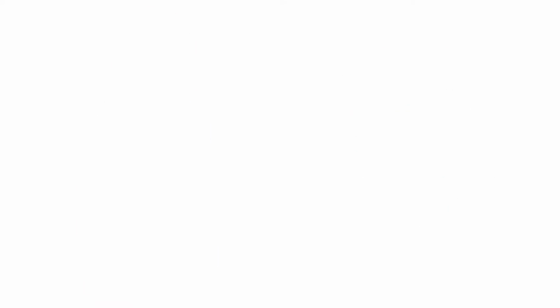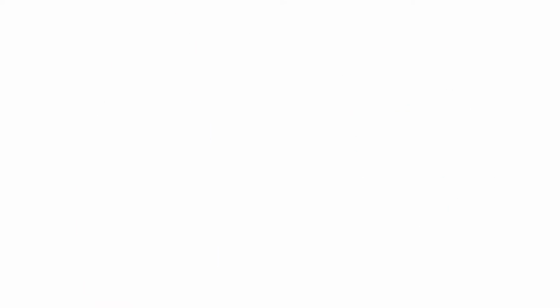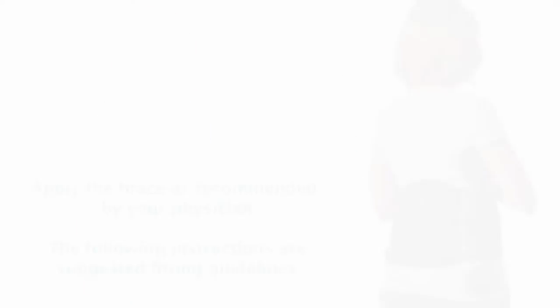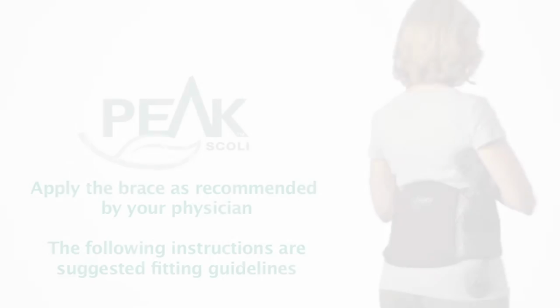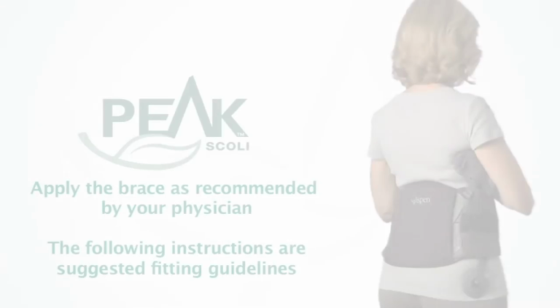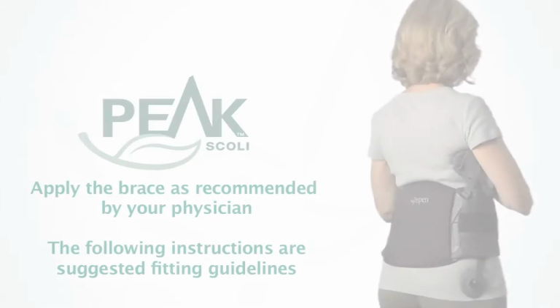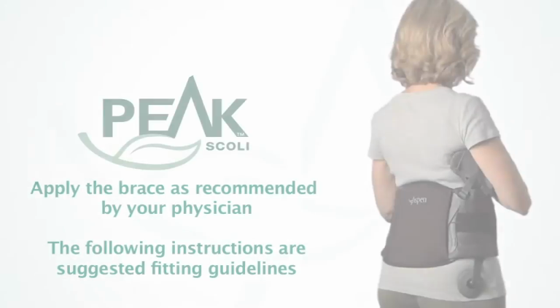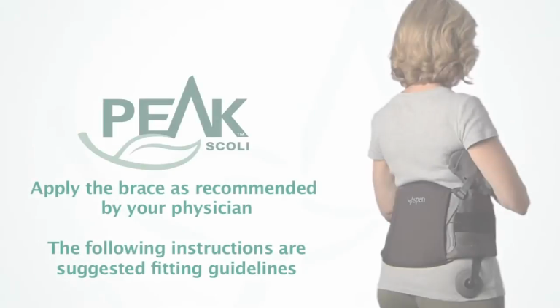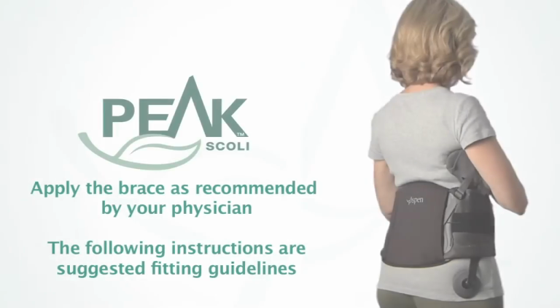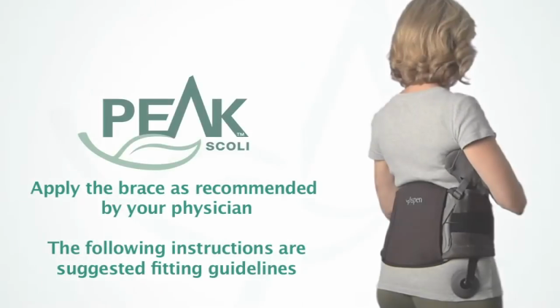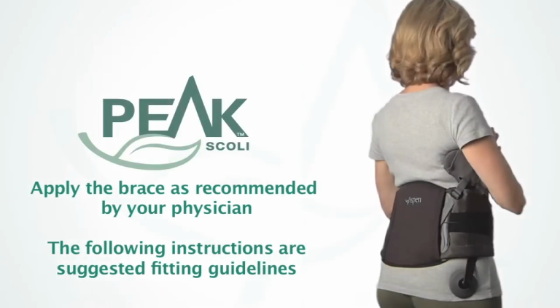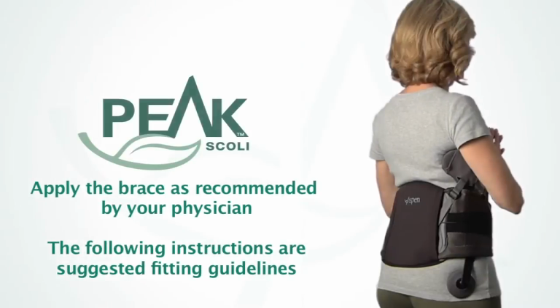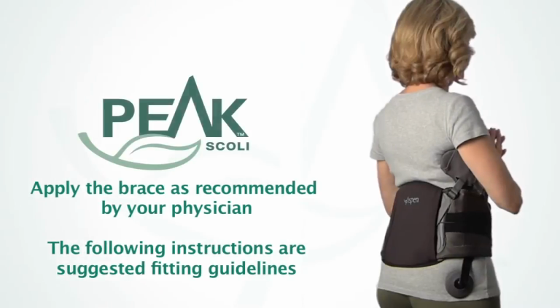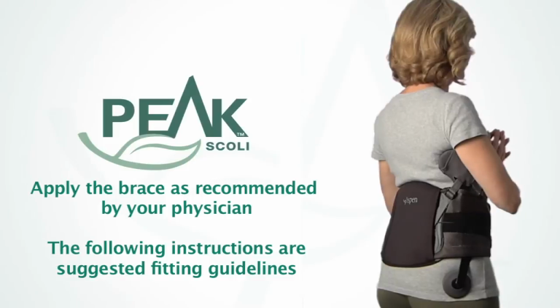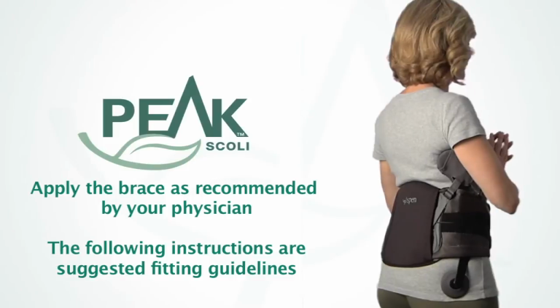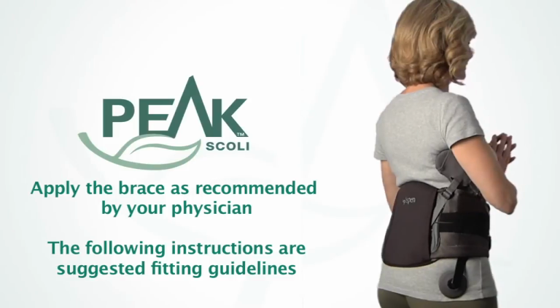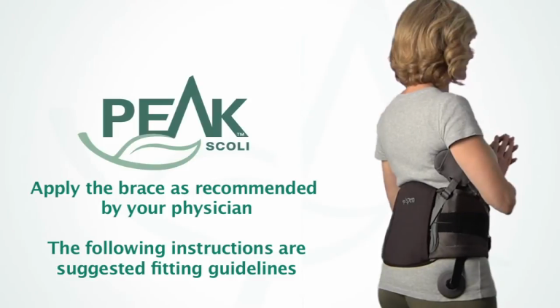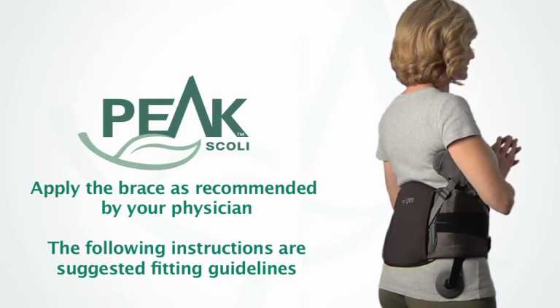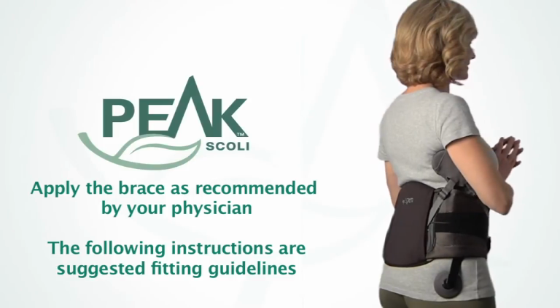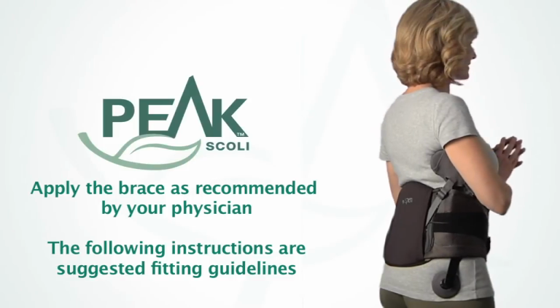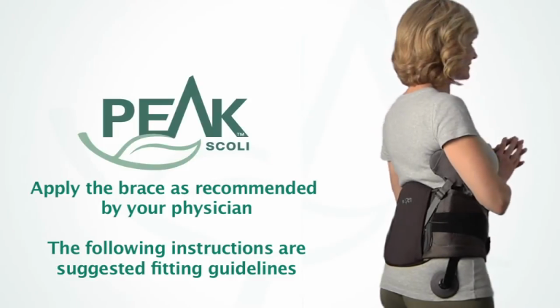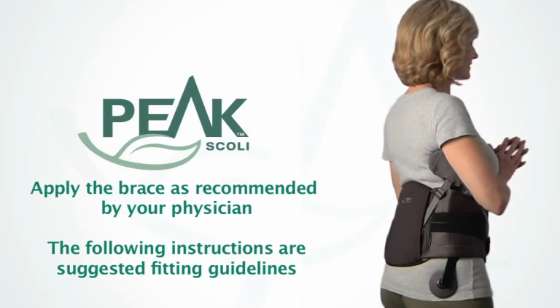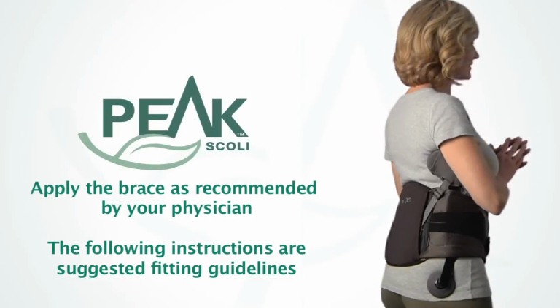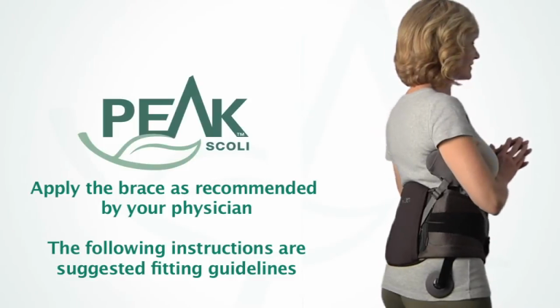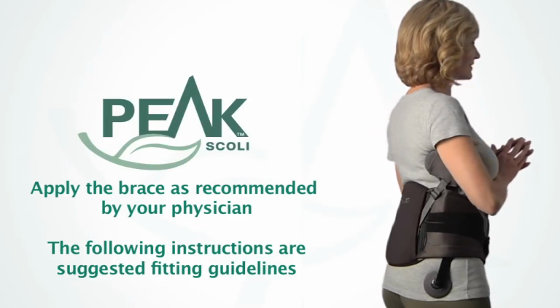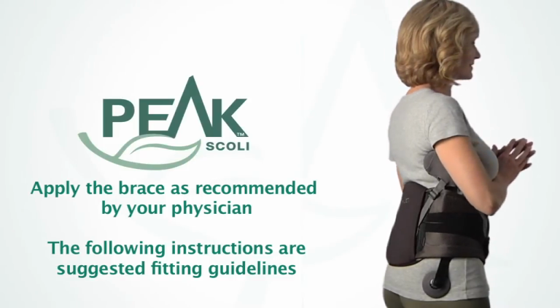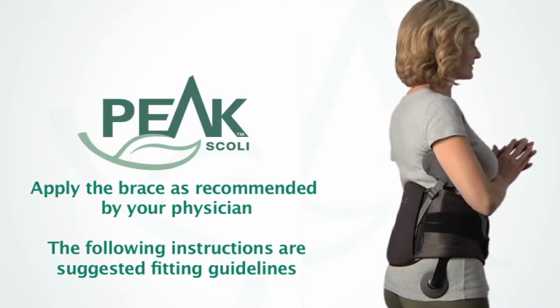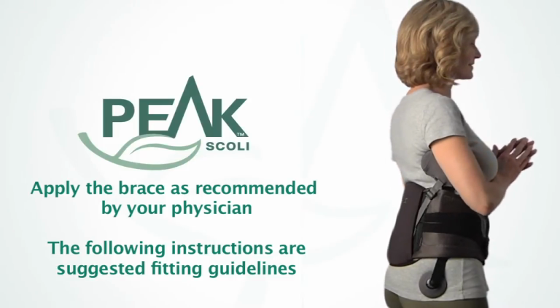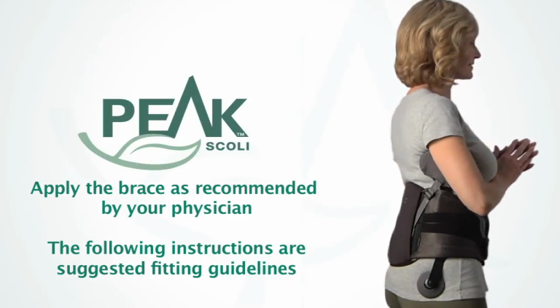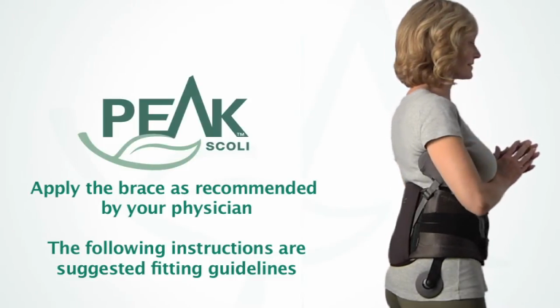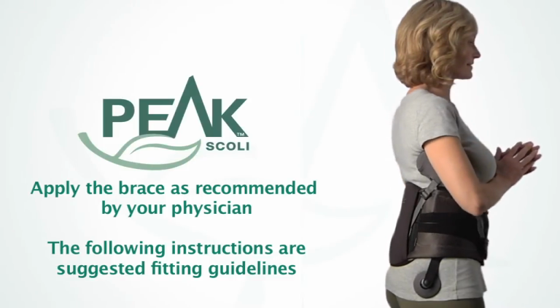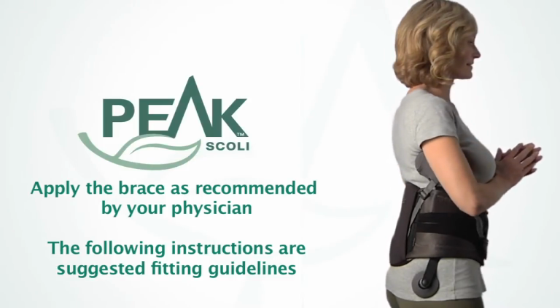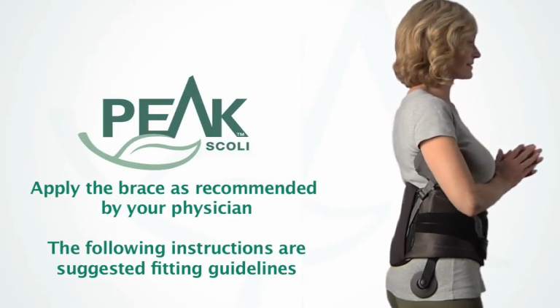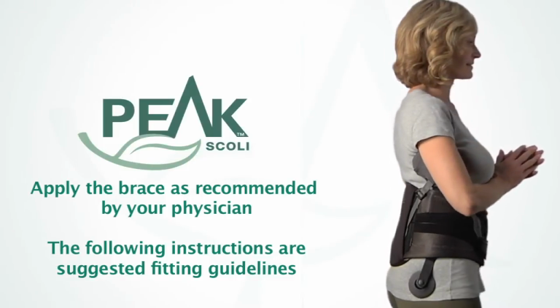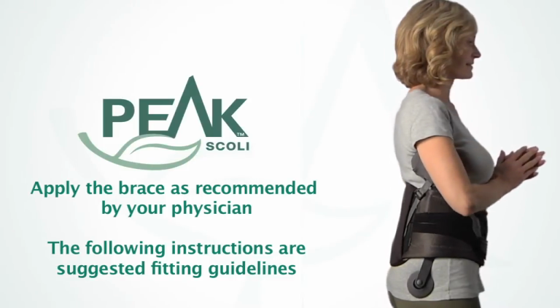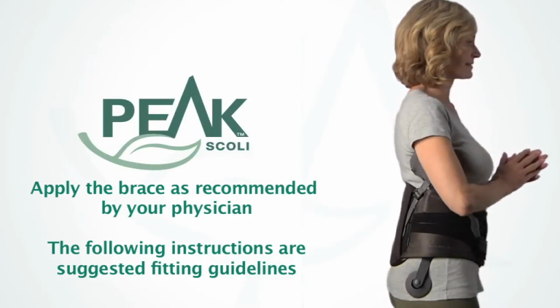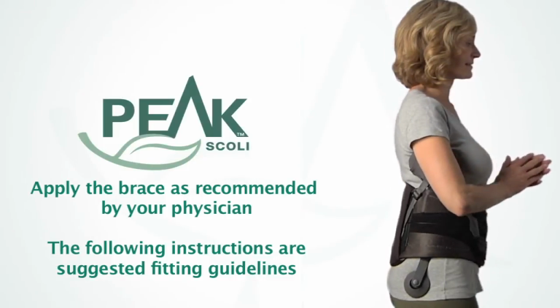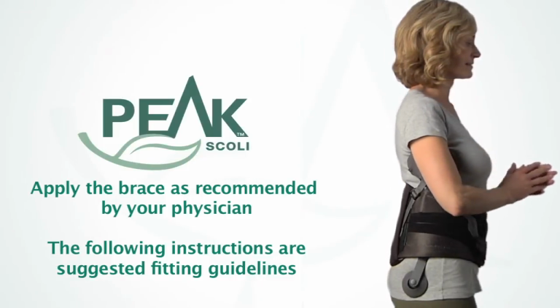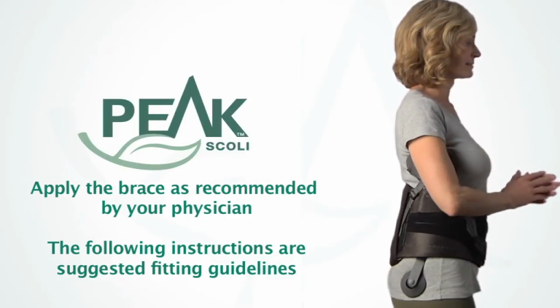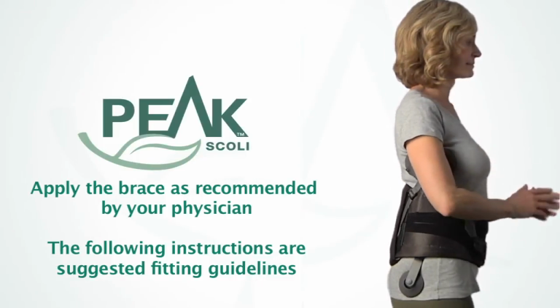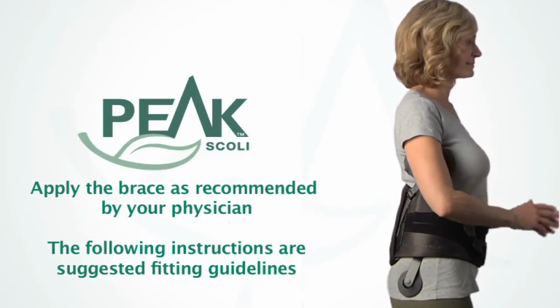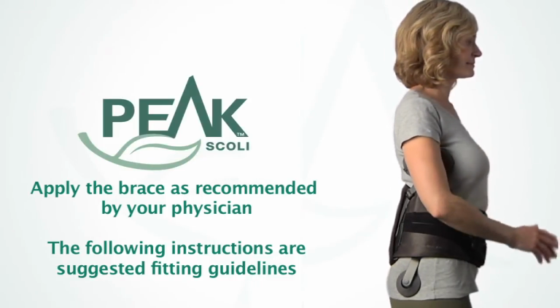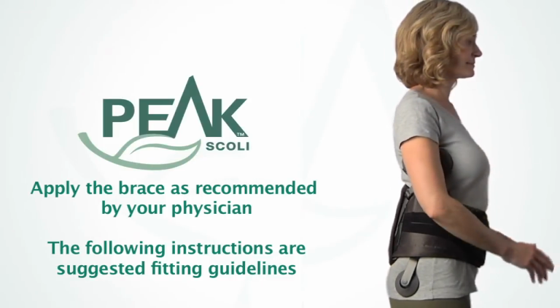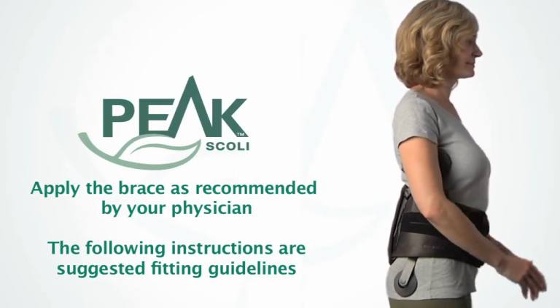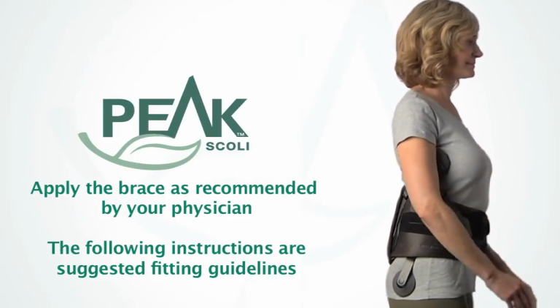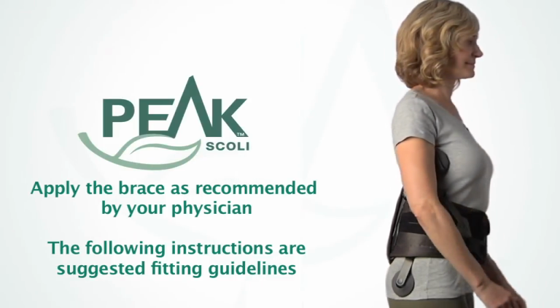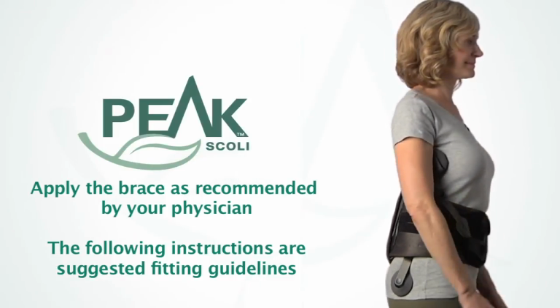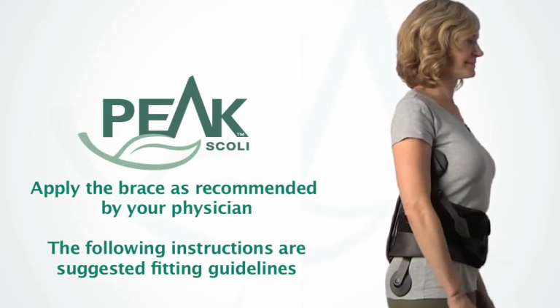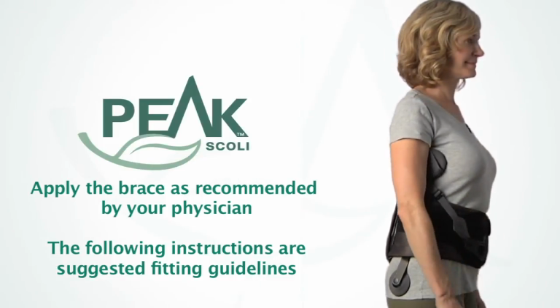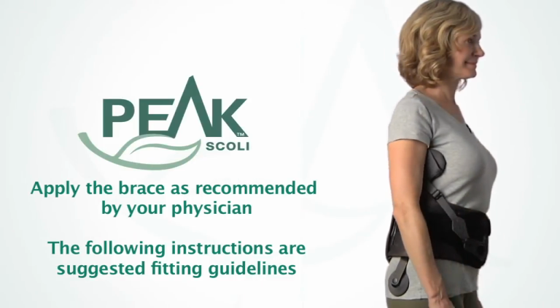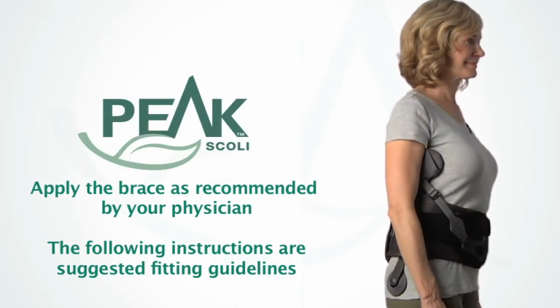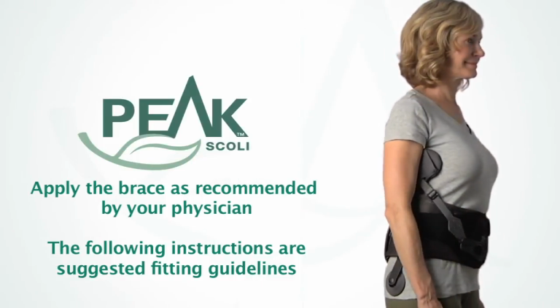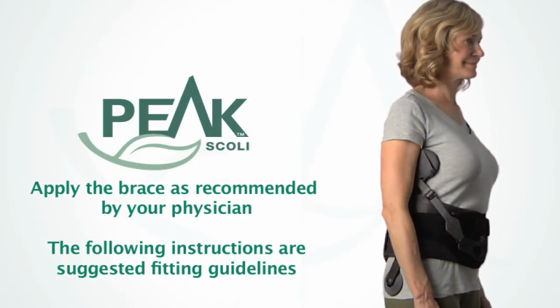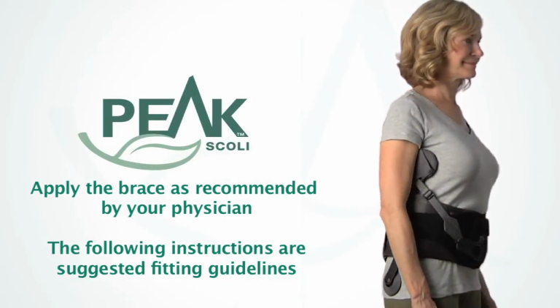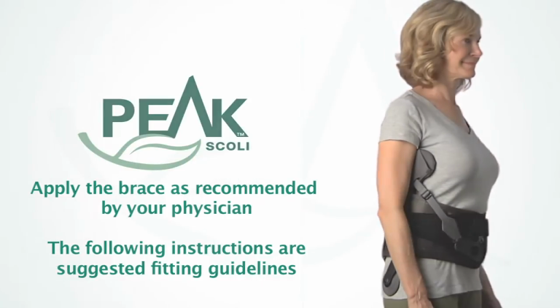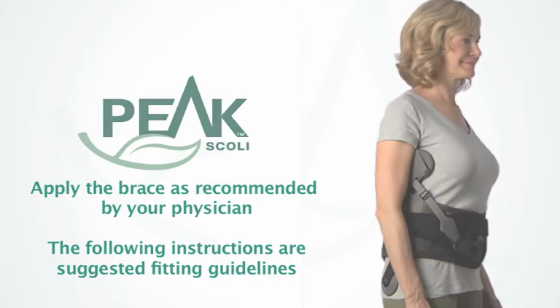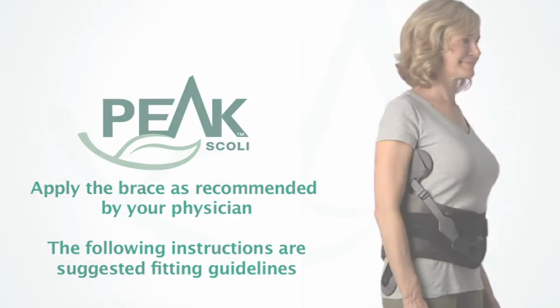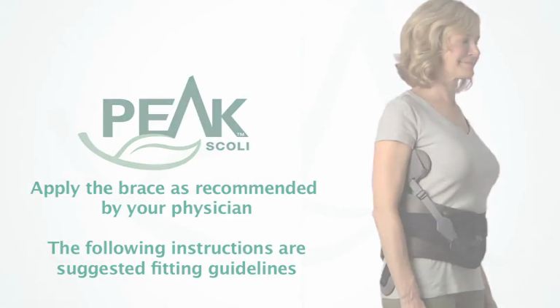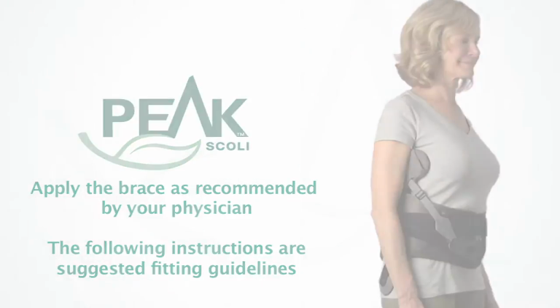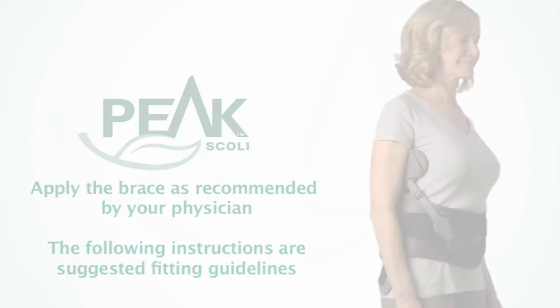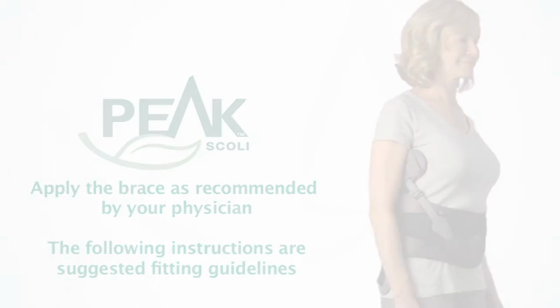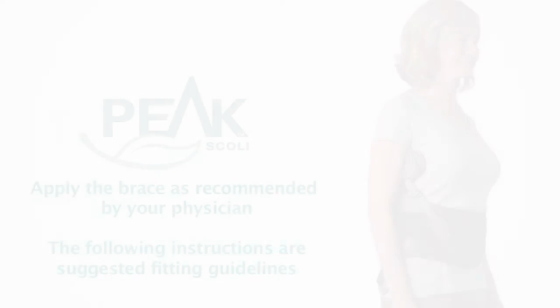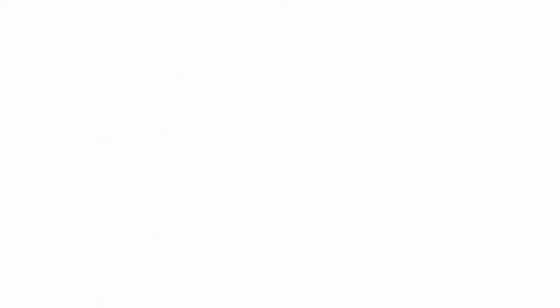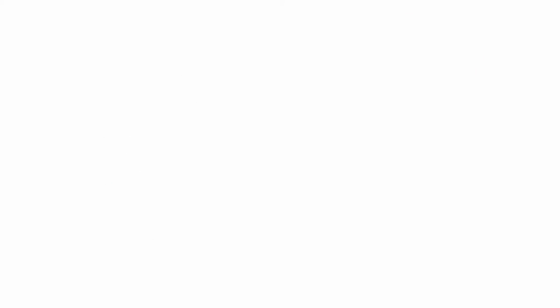Your Peak Scoliosis Bracing System has been adjusted to fit you. You should not need to adjust the brace further.